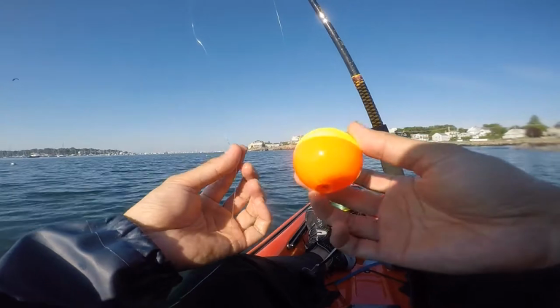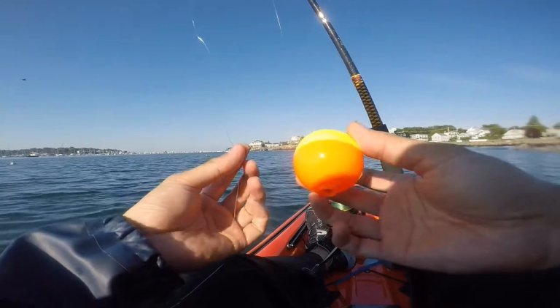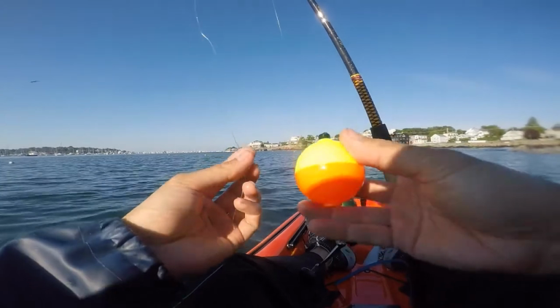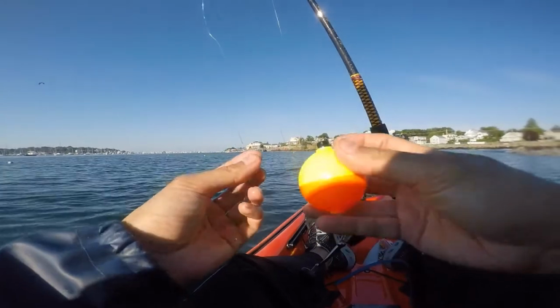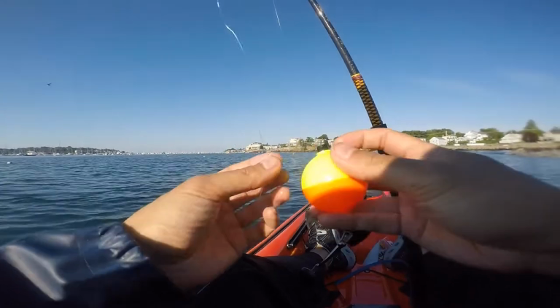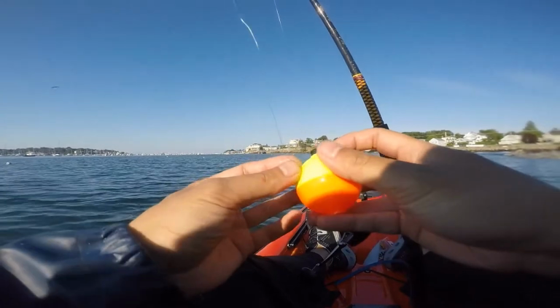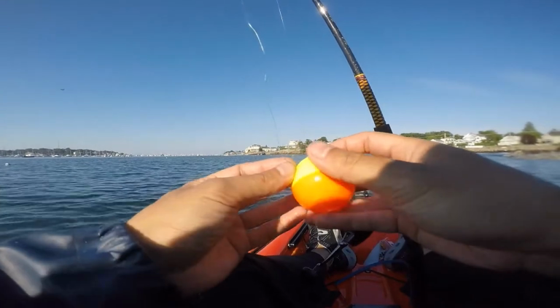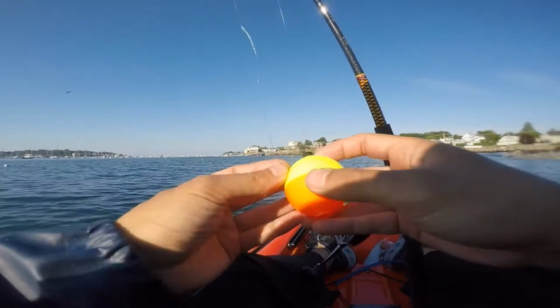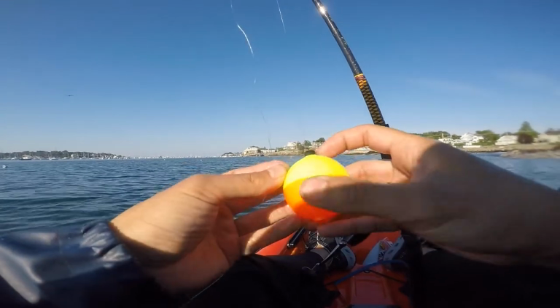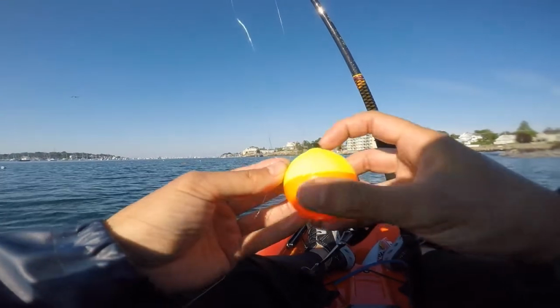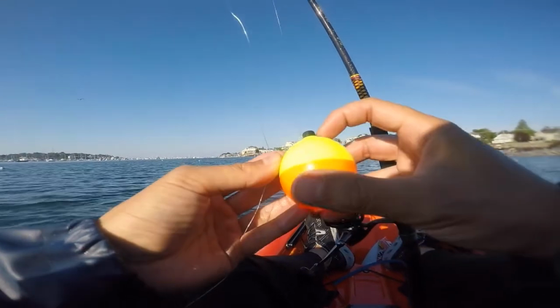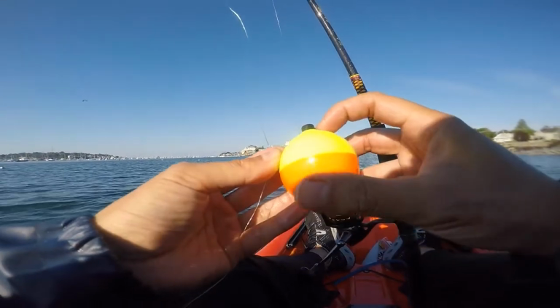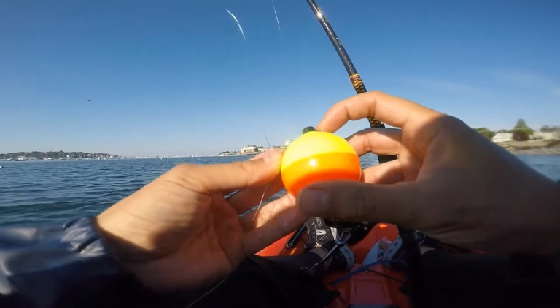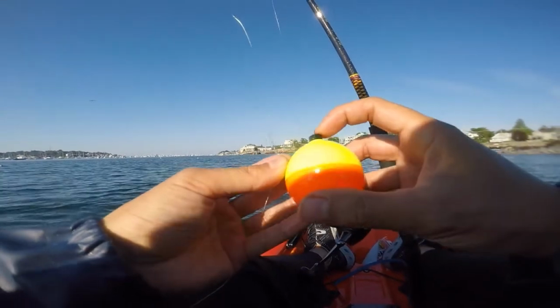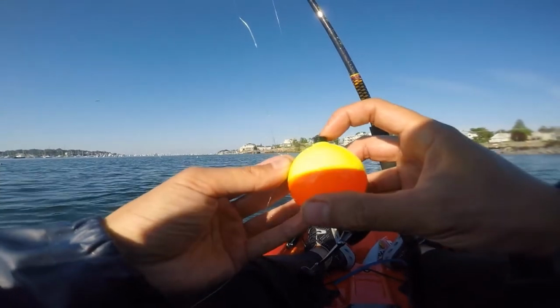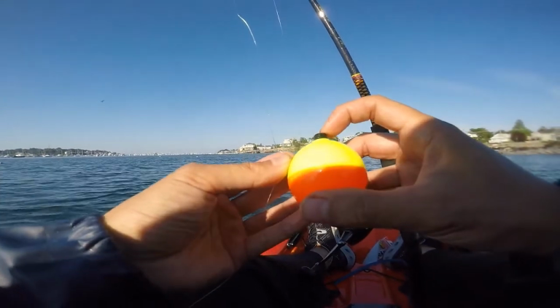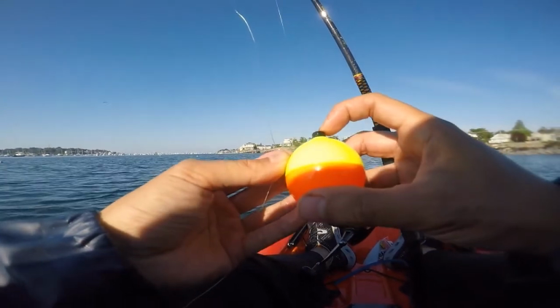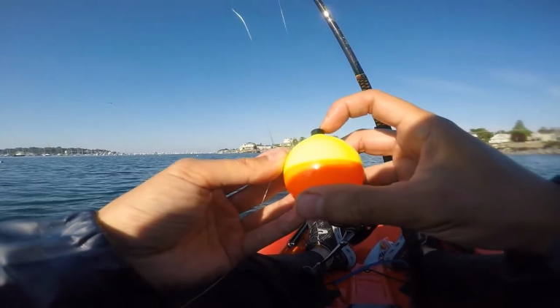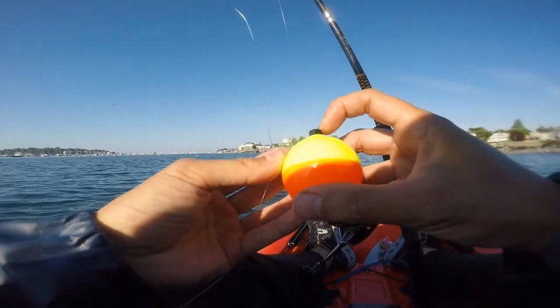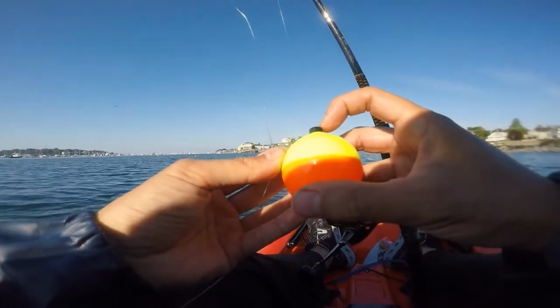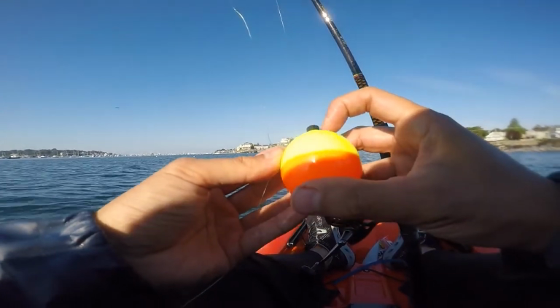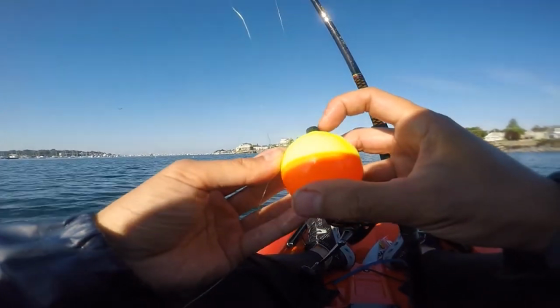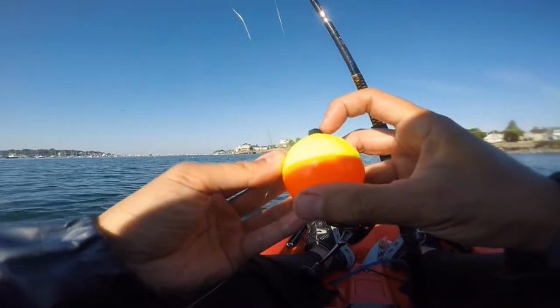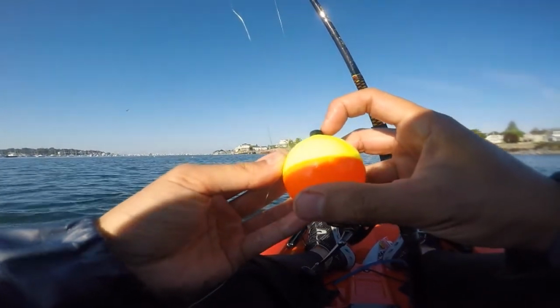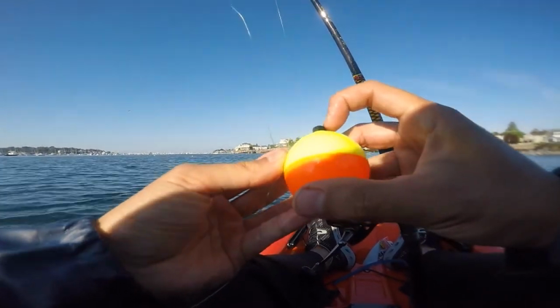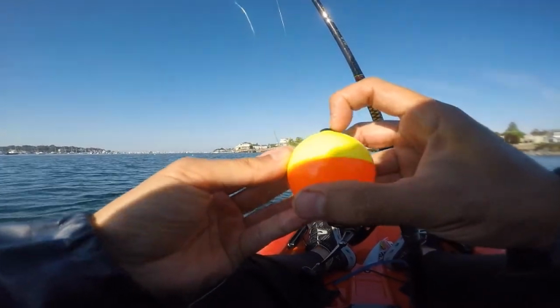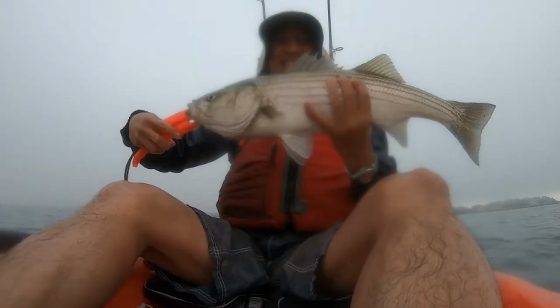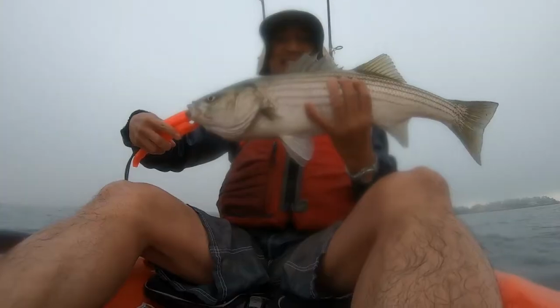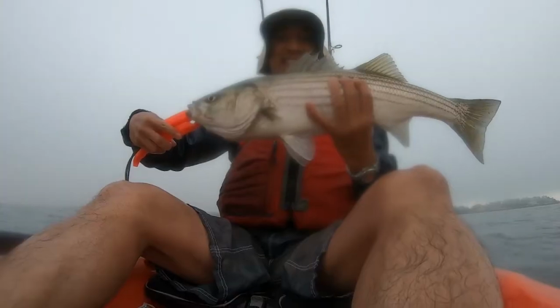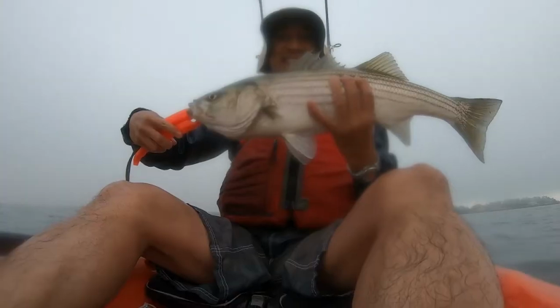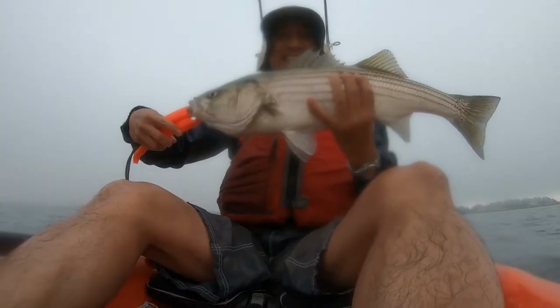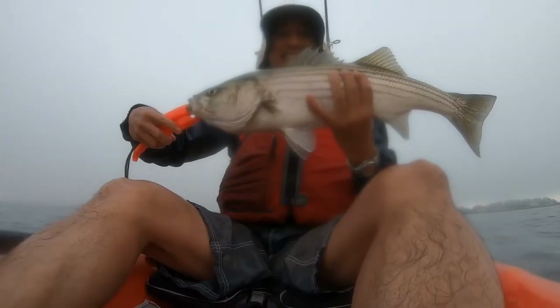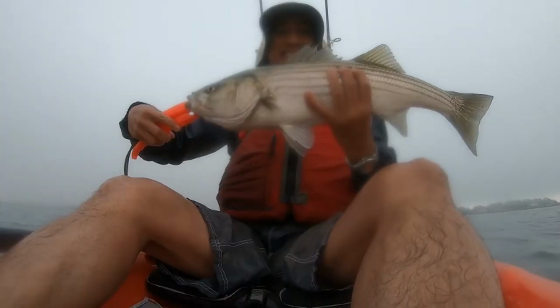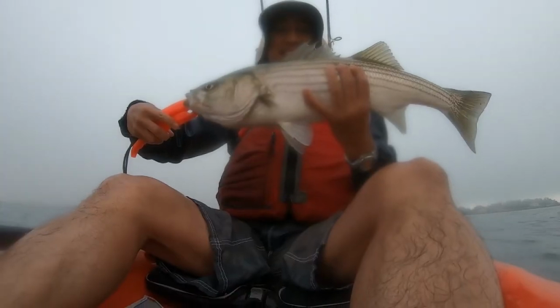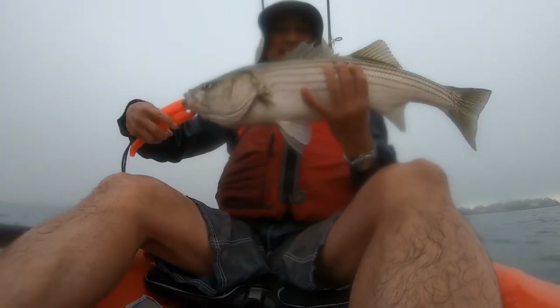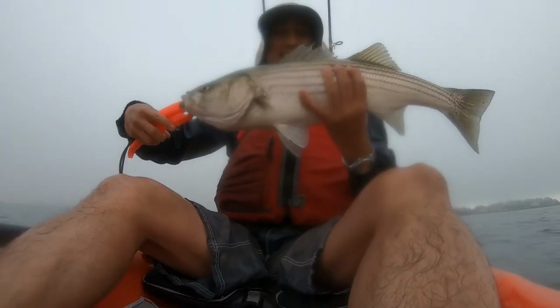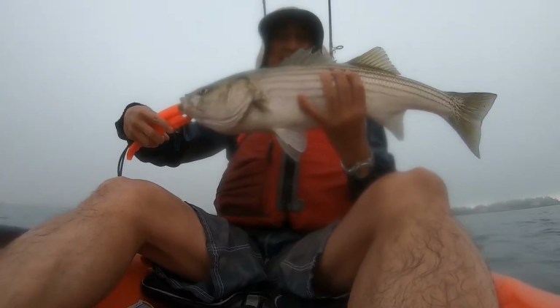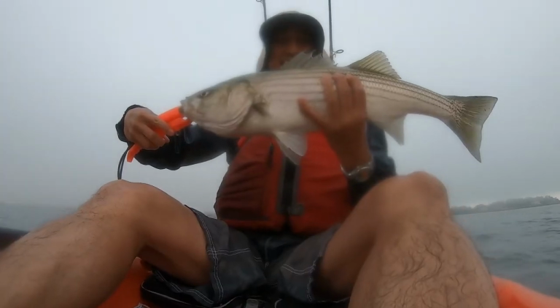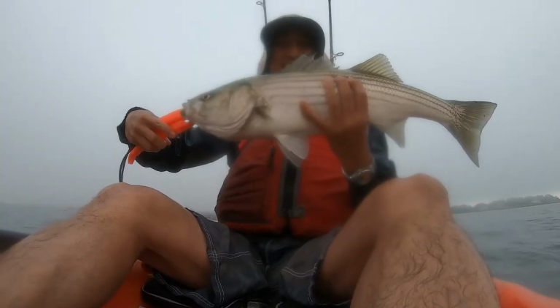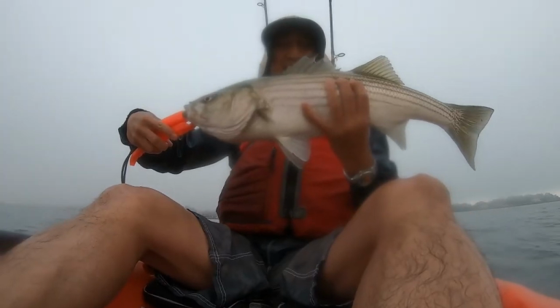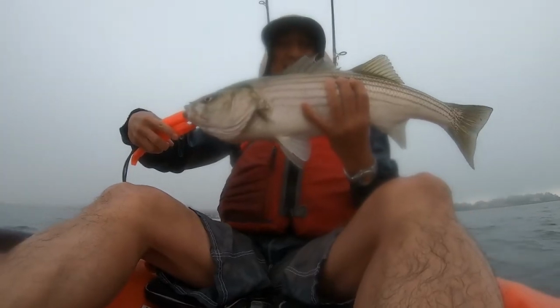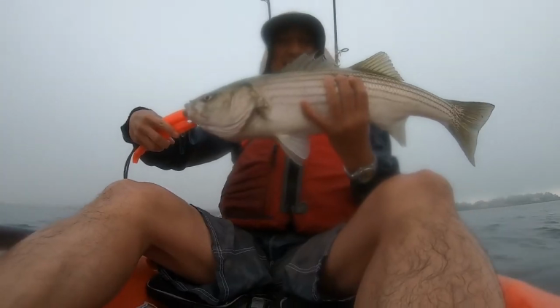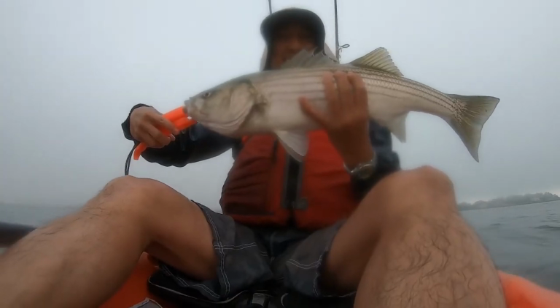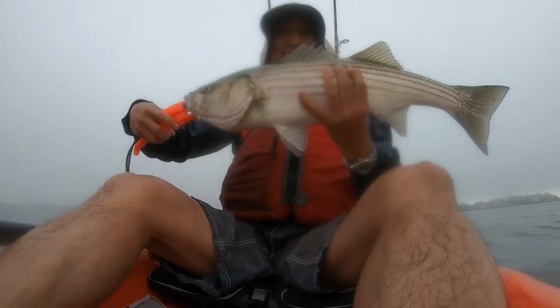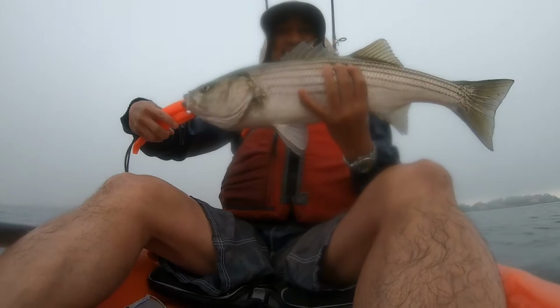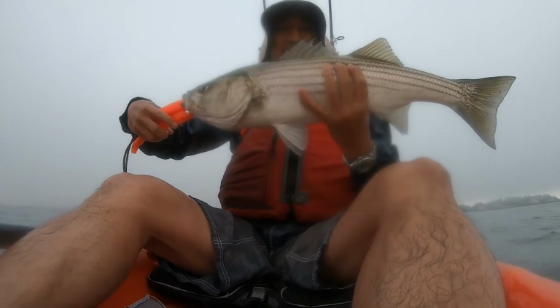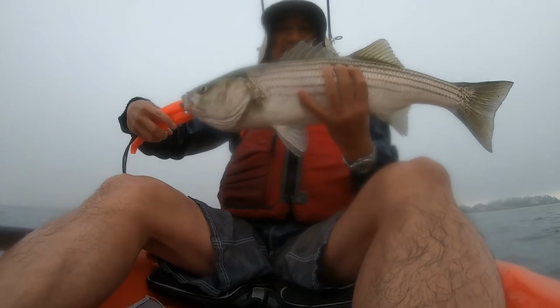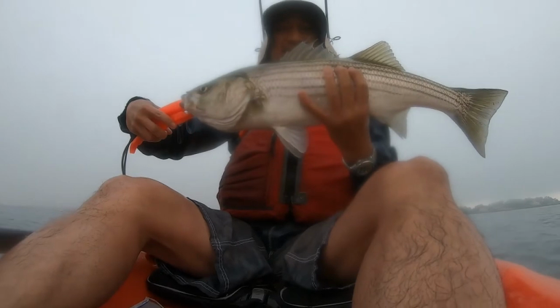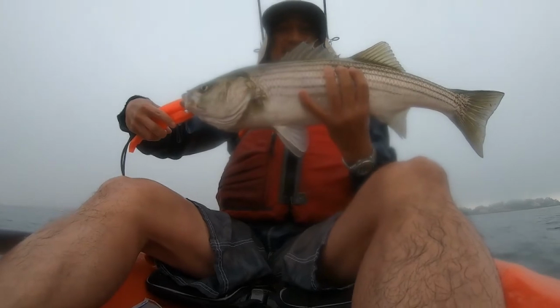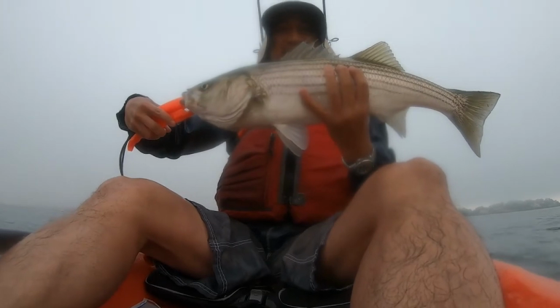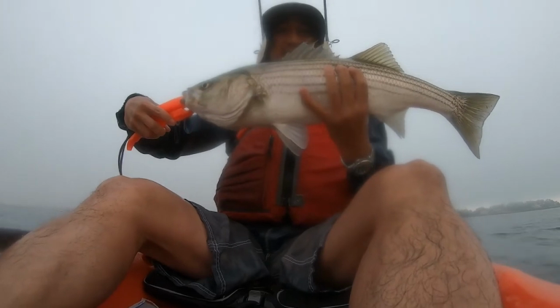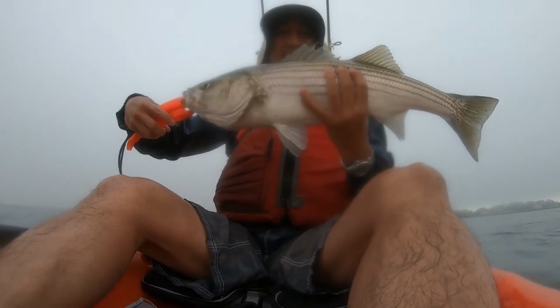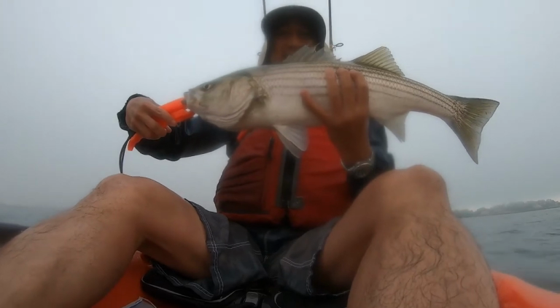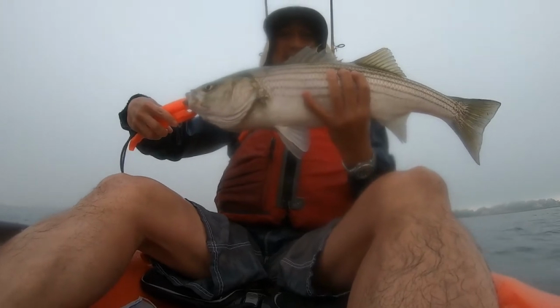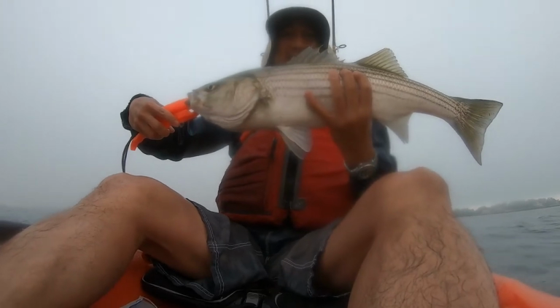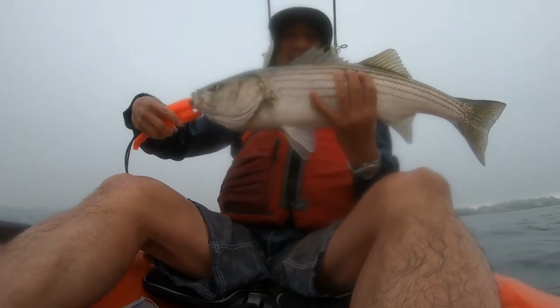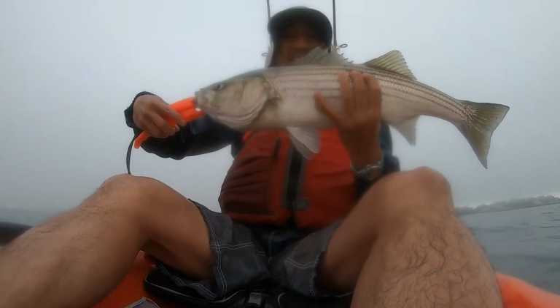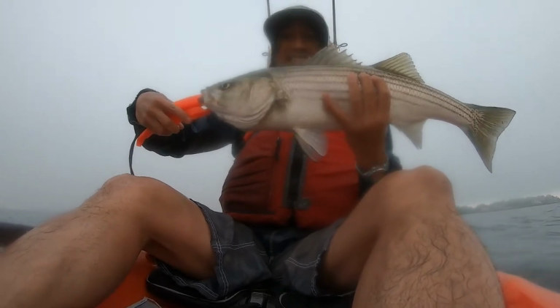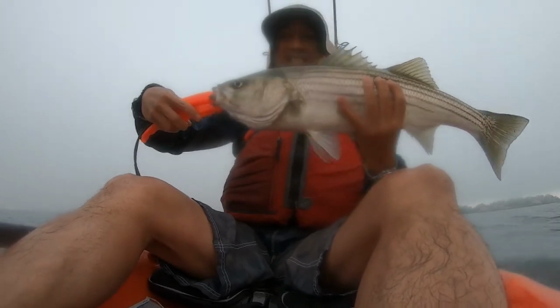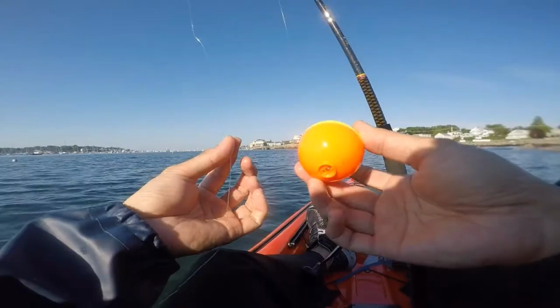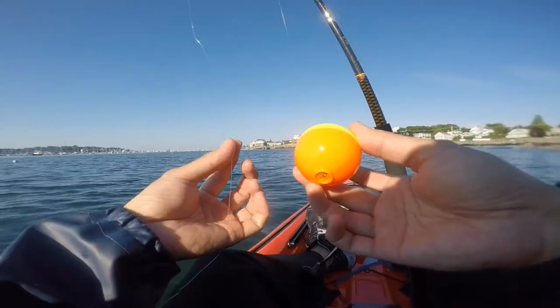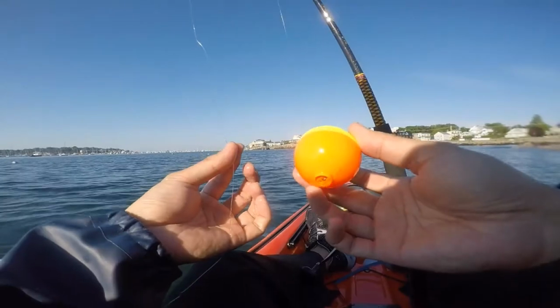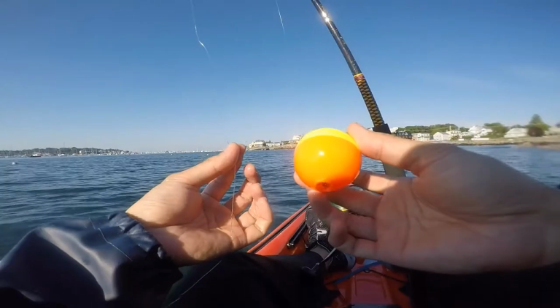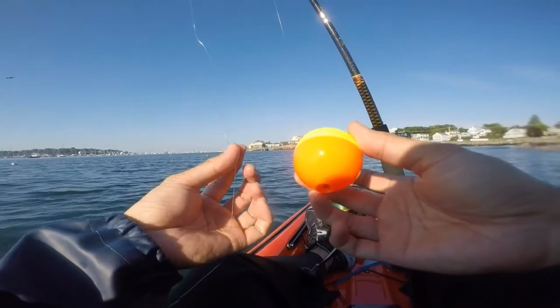In this video, I'm going to show you how to use a bopper or a floater to catch a striped bass like this one on my kayak while kayak fishing.